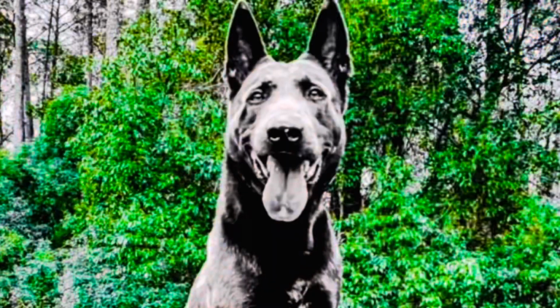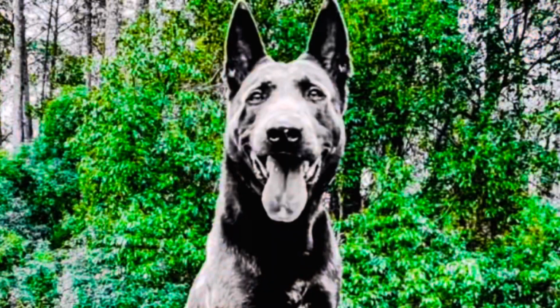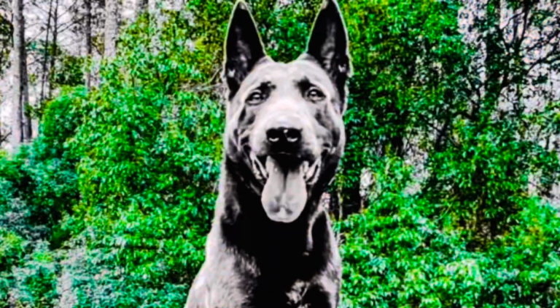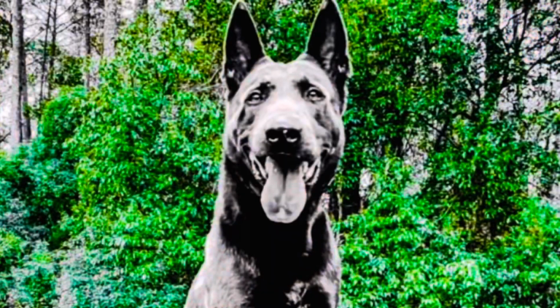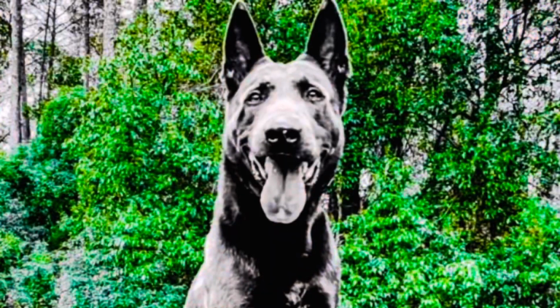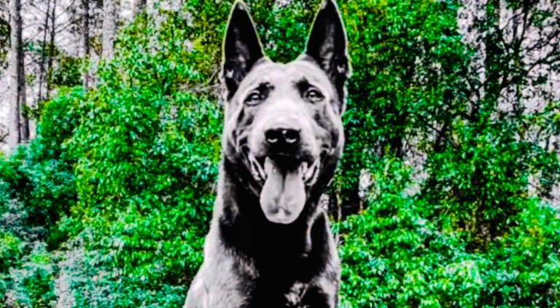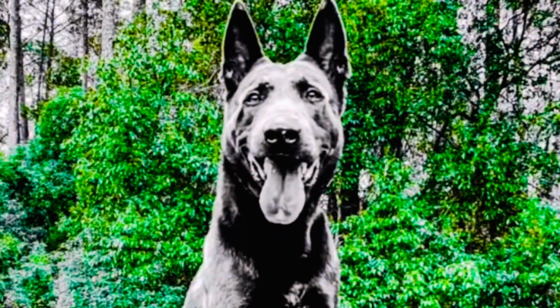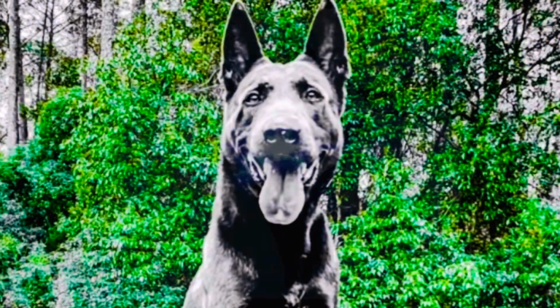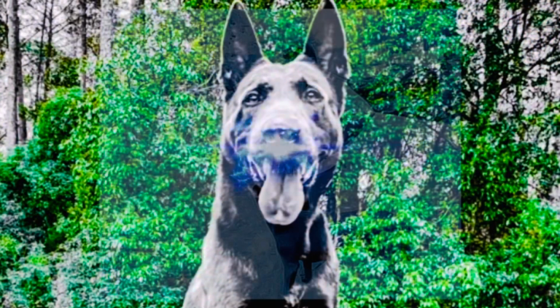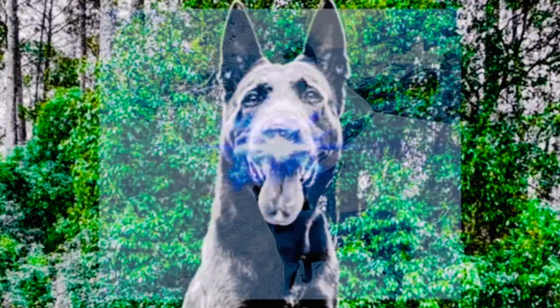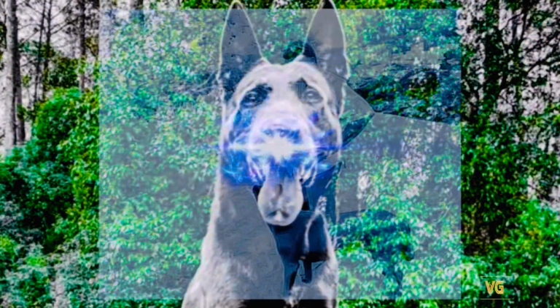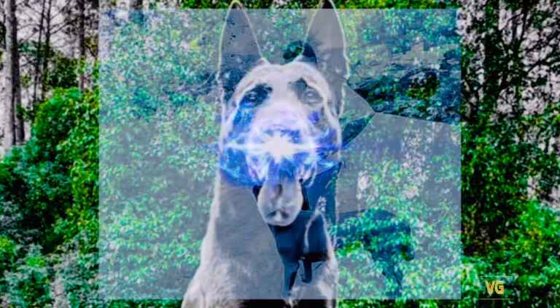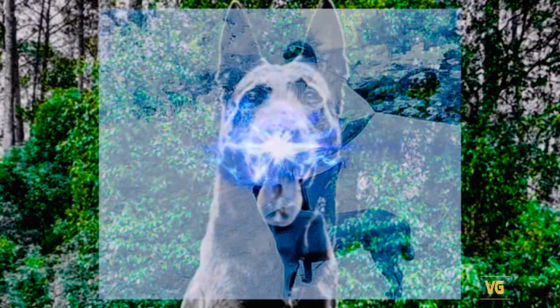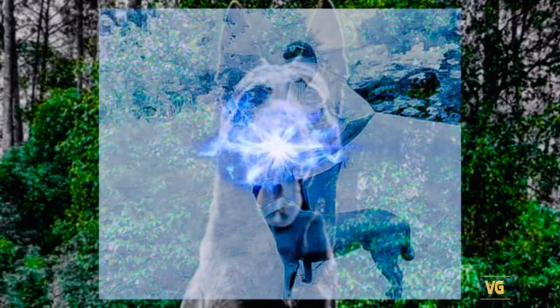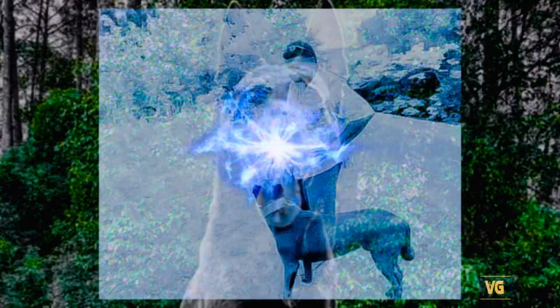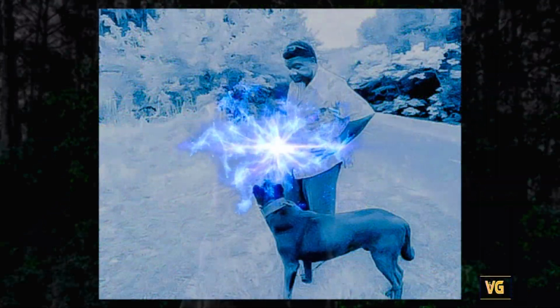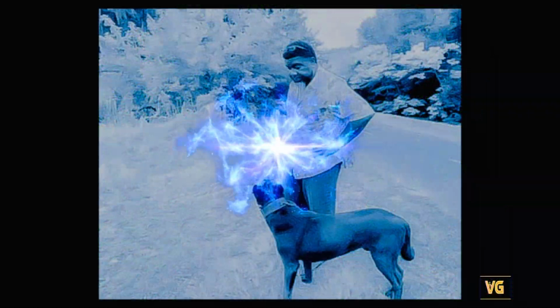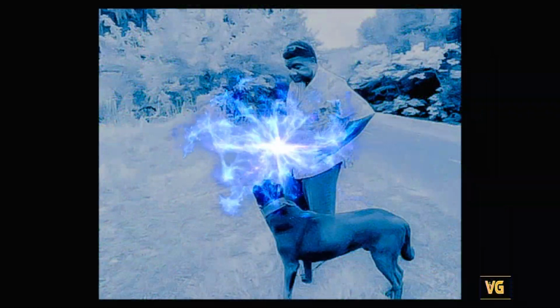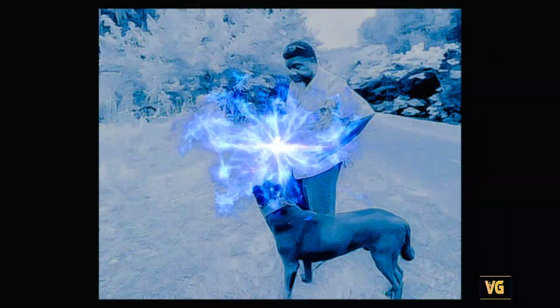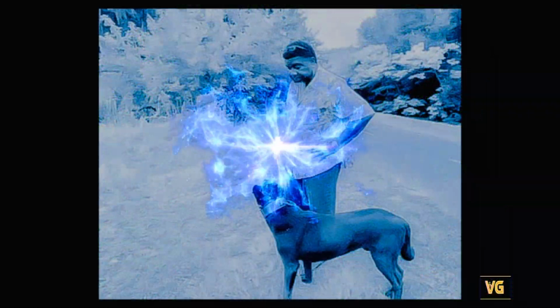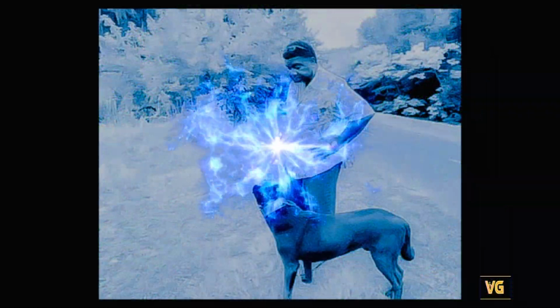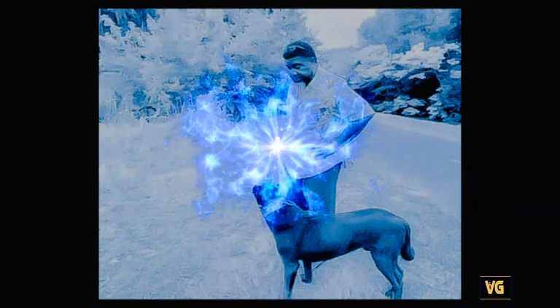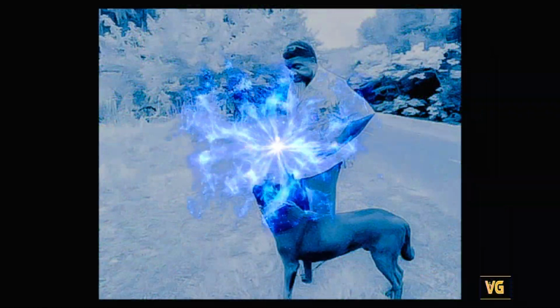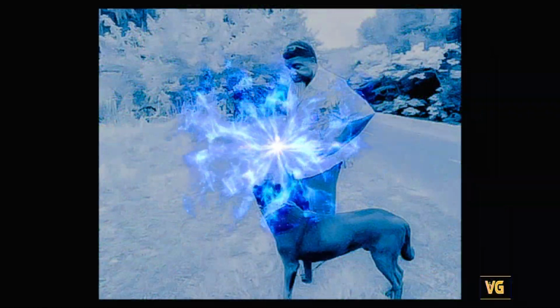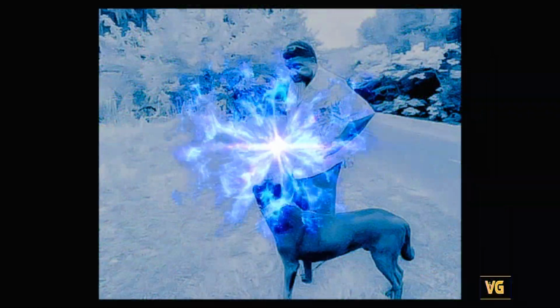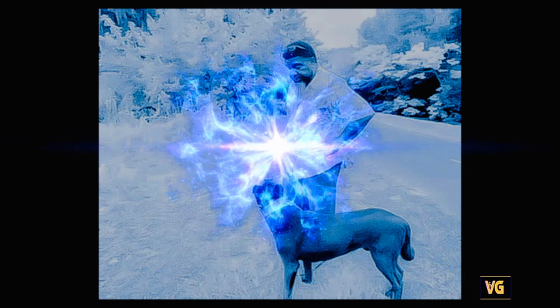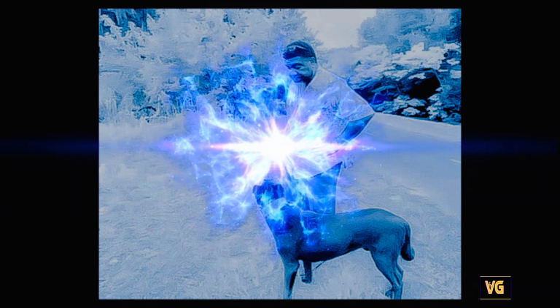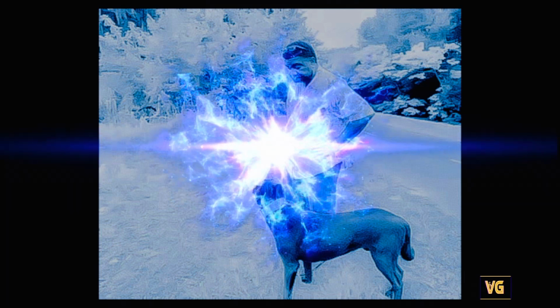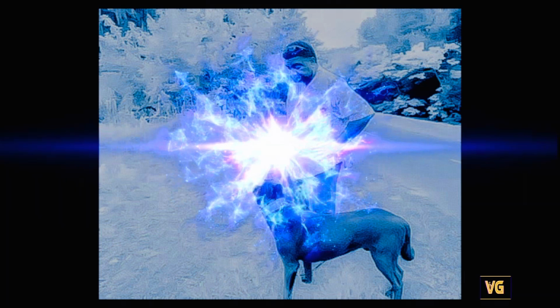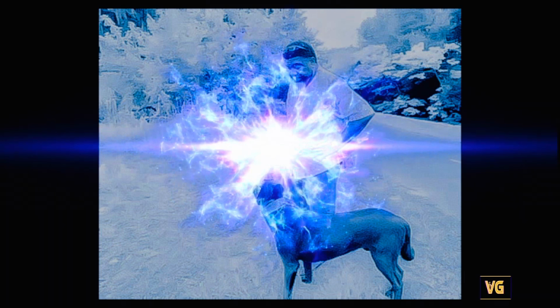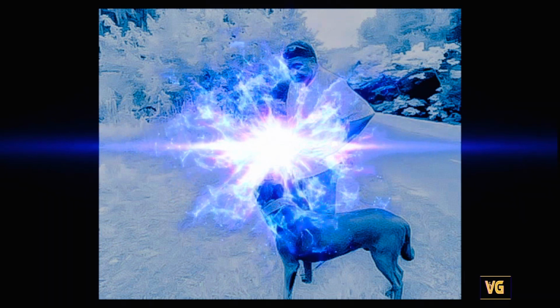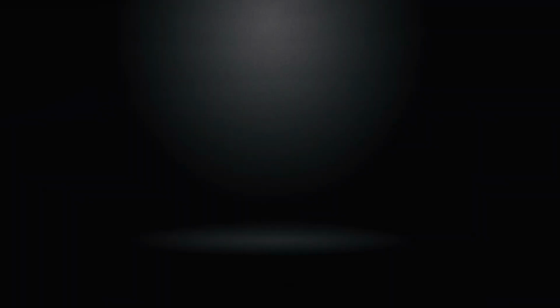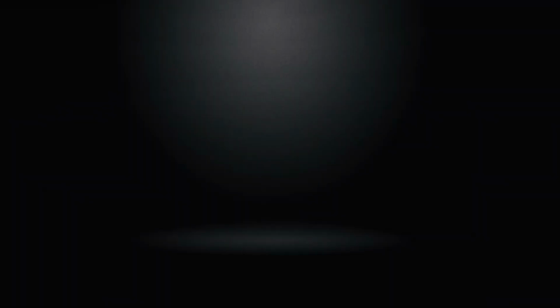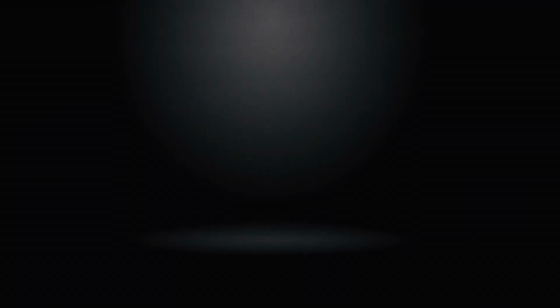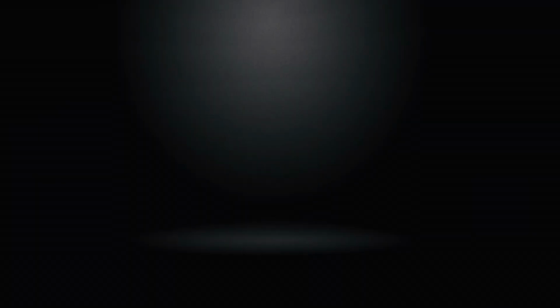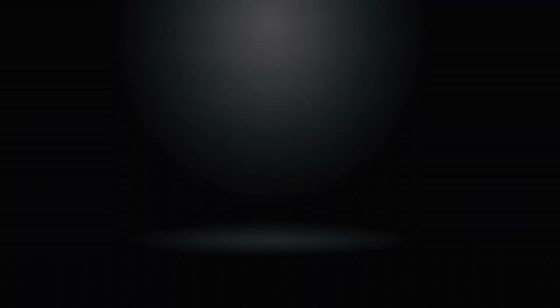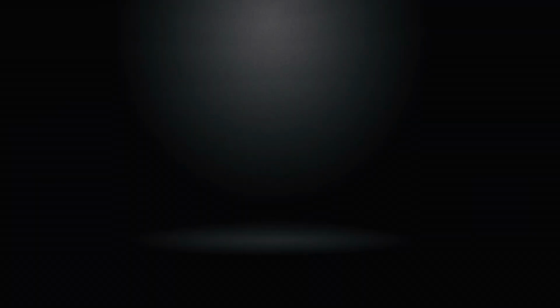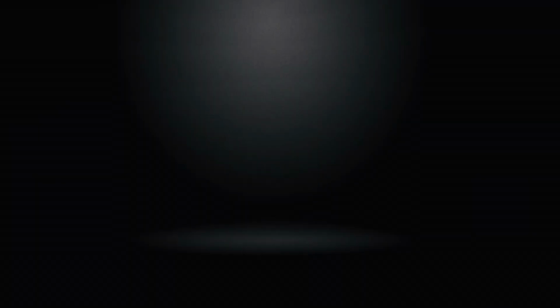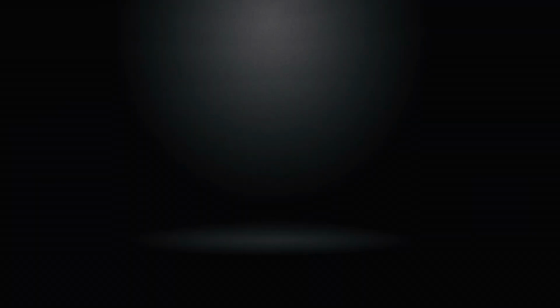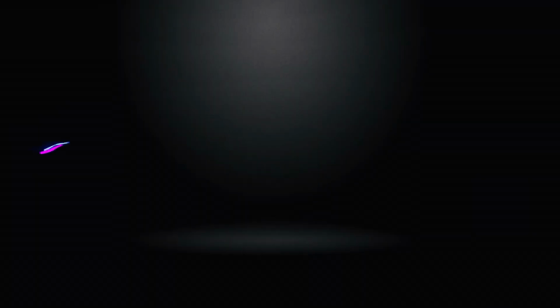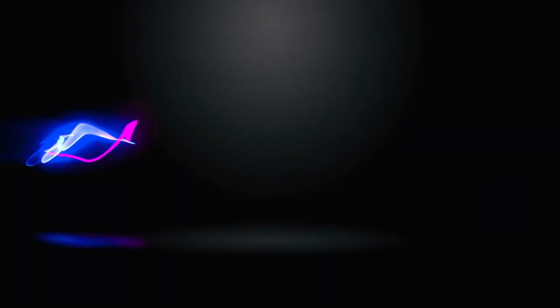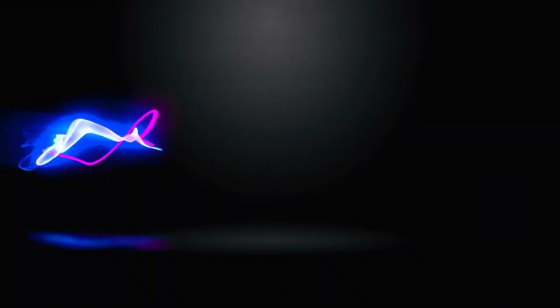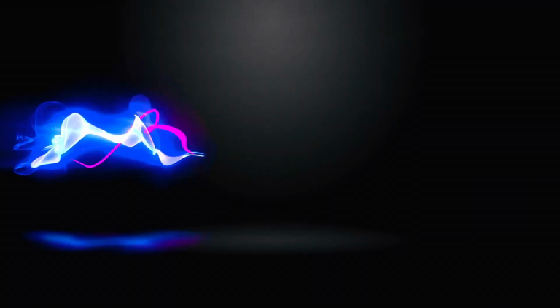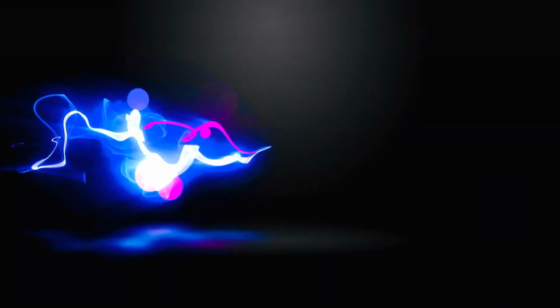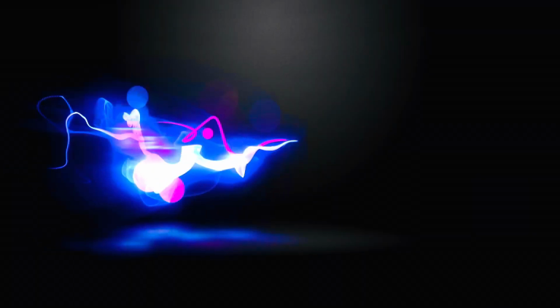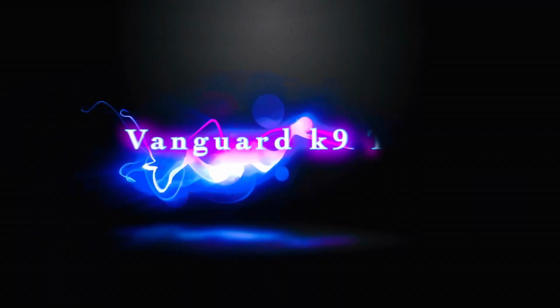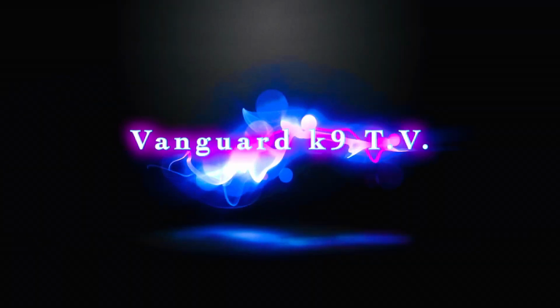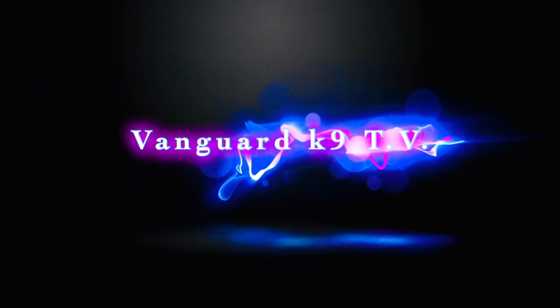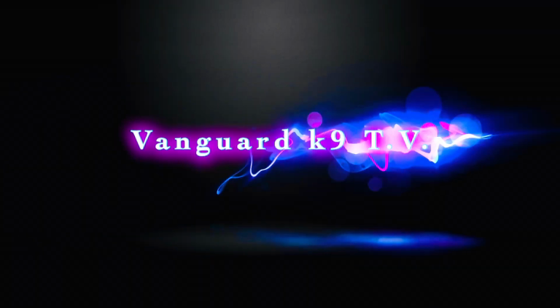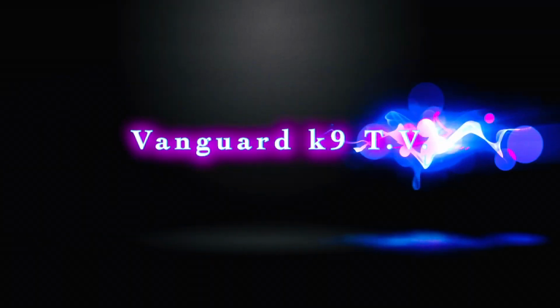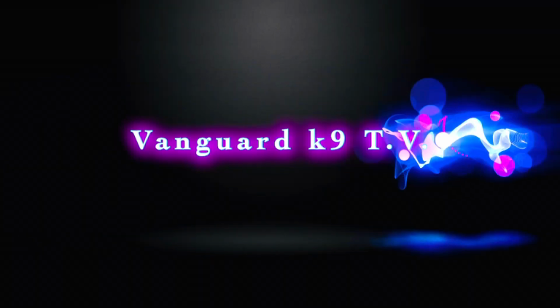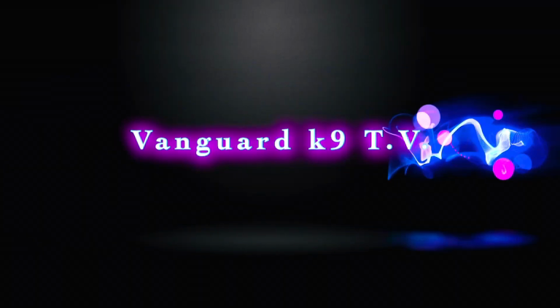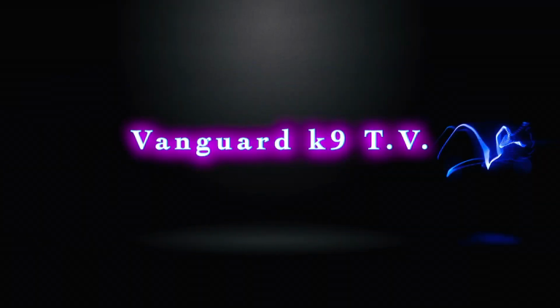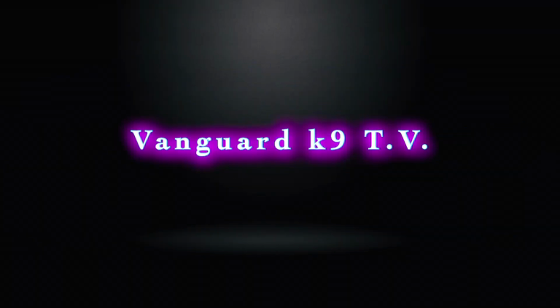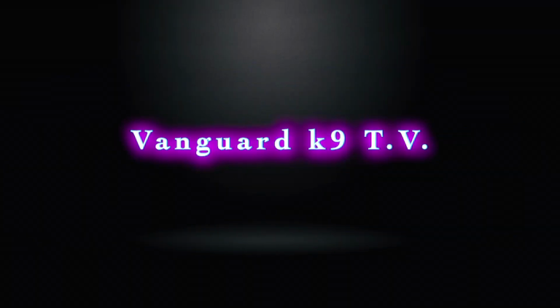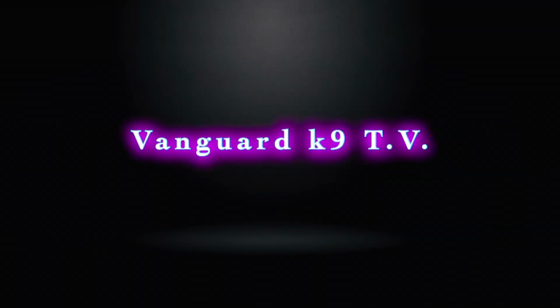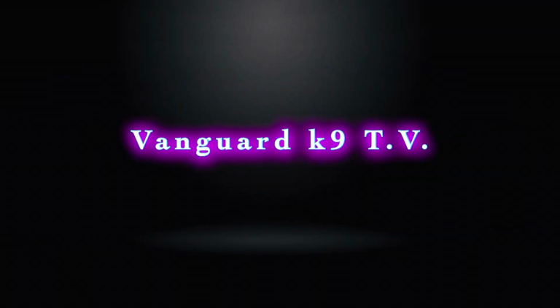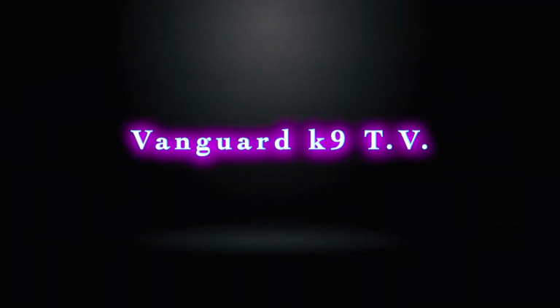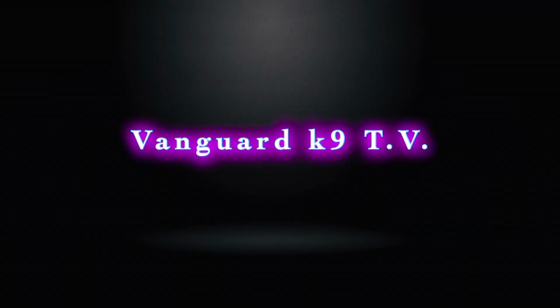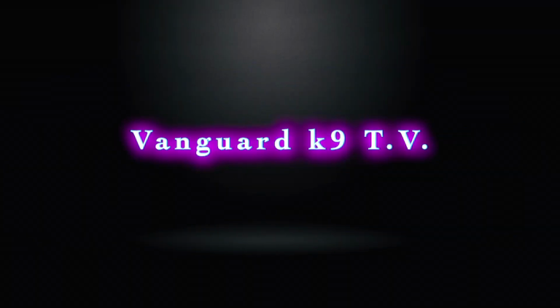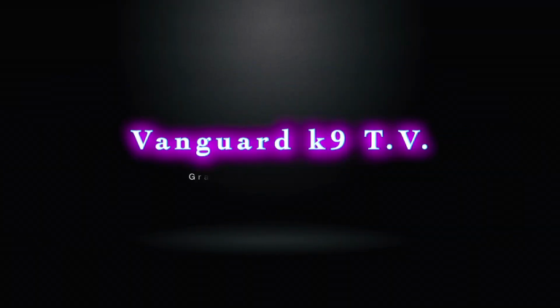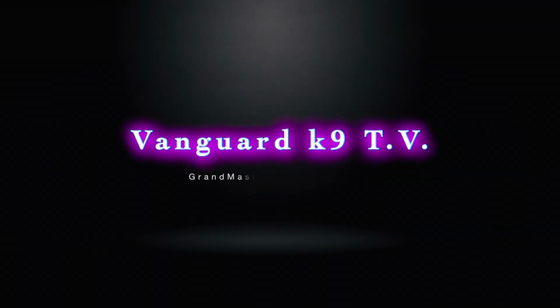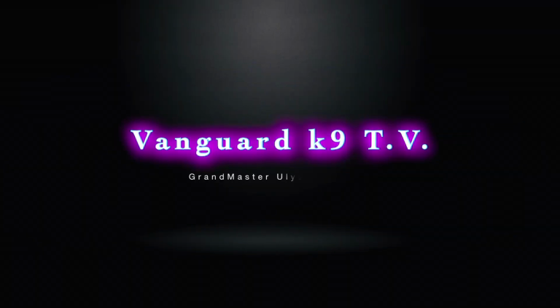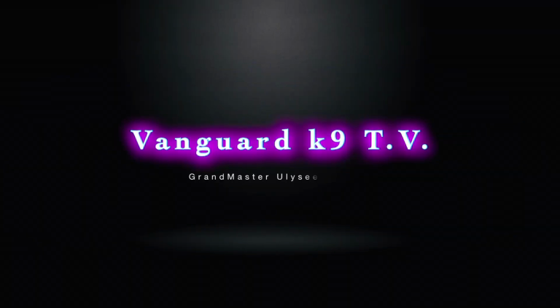Sit back, soak up the knowledge. It's exciting. It's informative. It's the all-new Vanguard K9 TV.